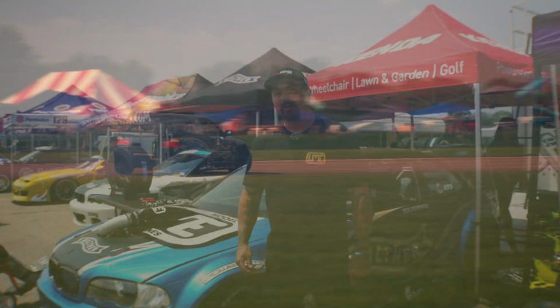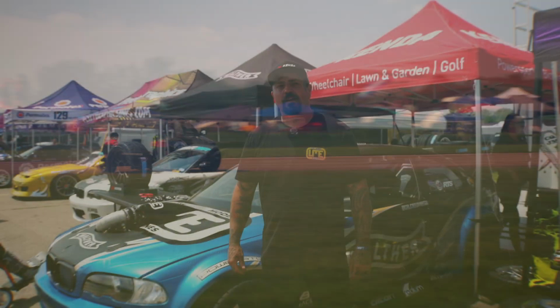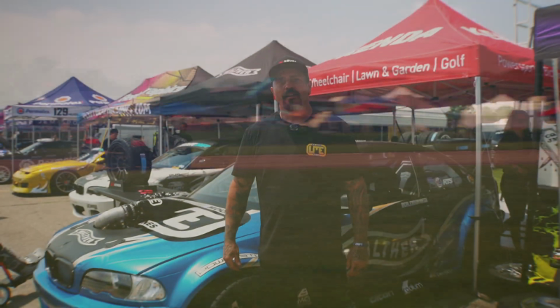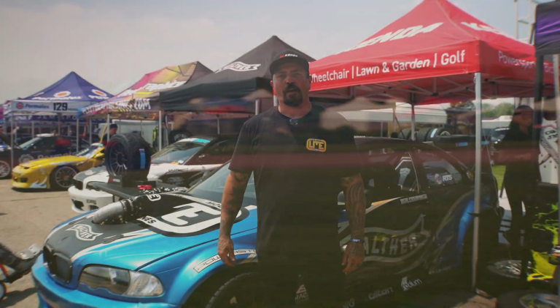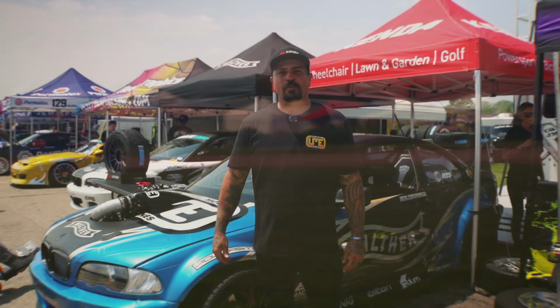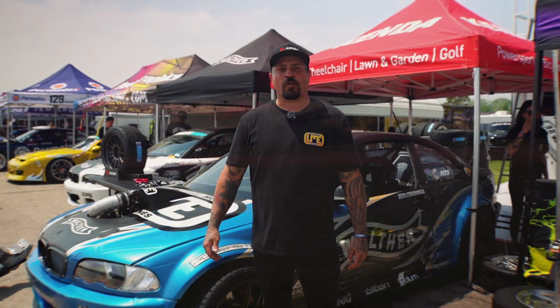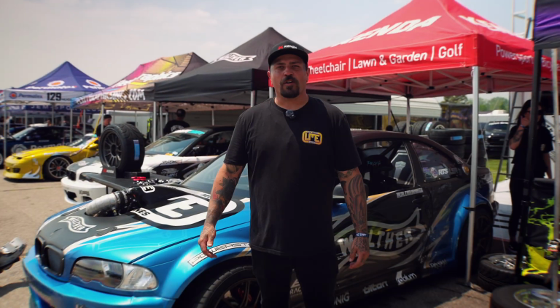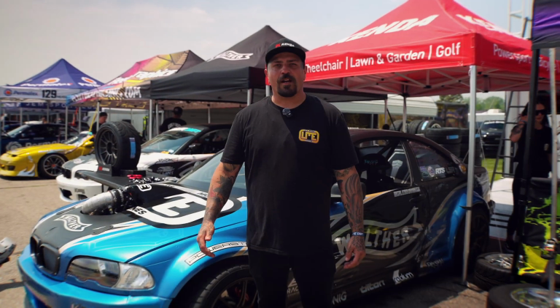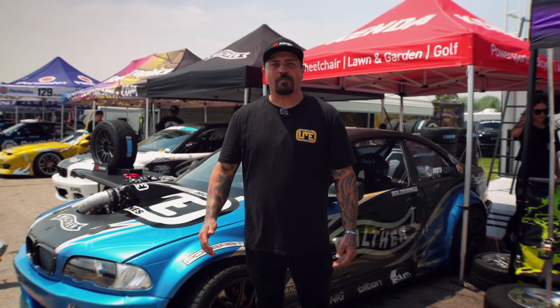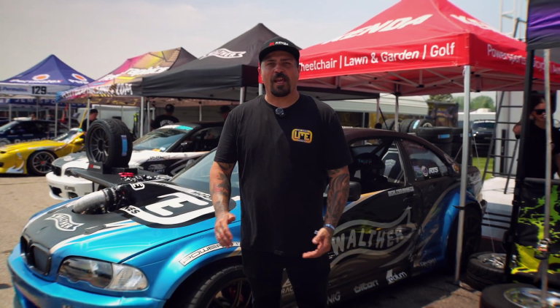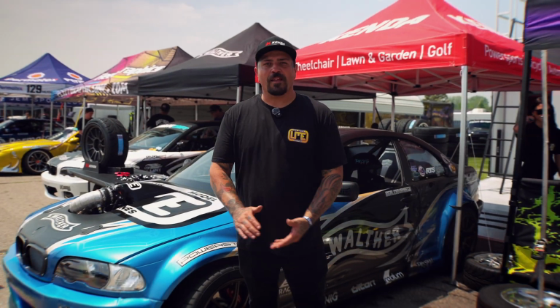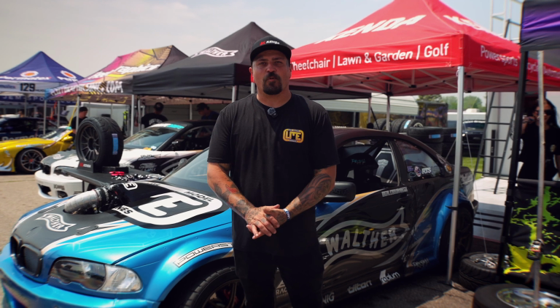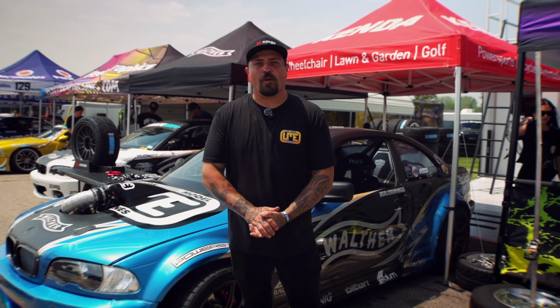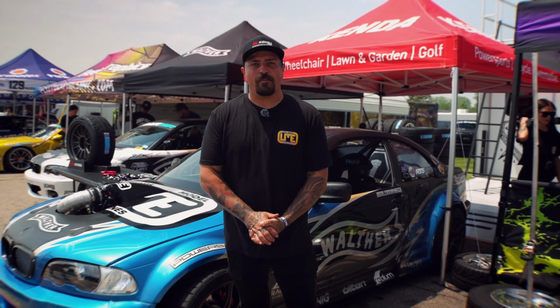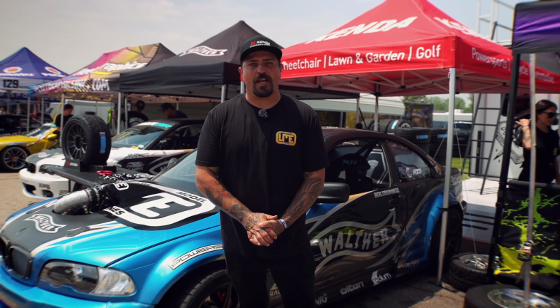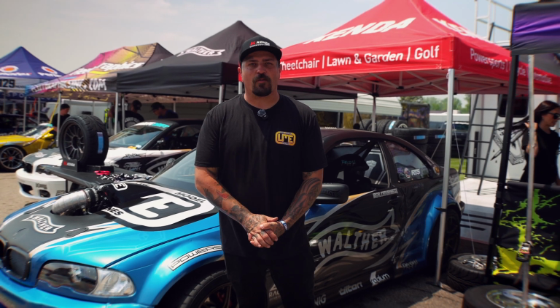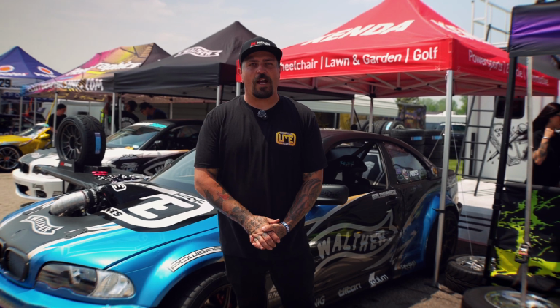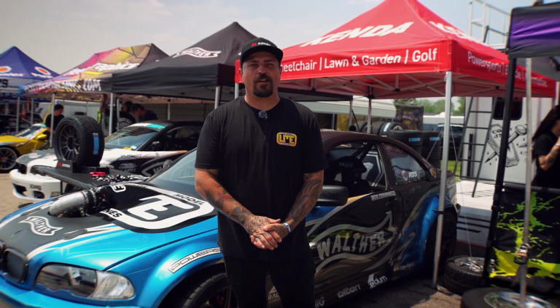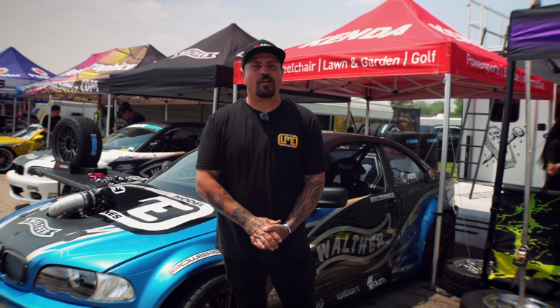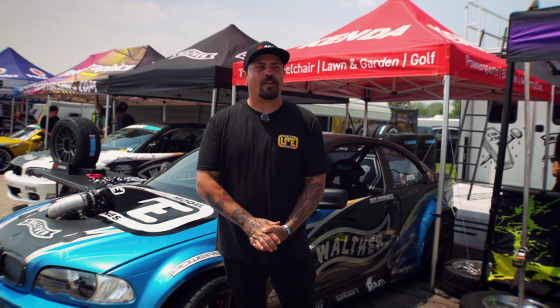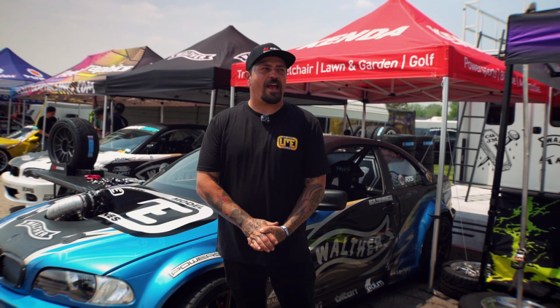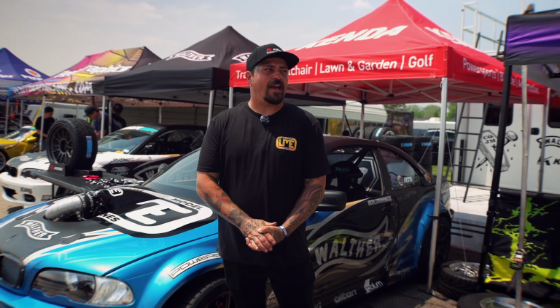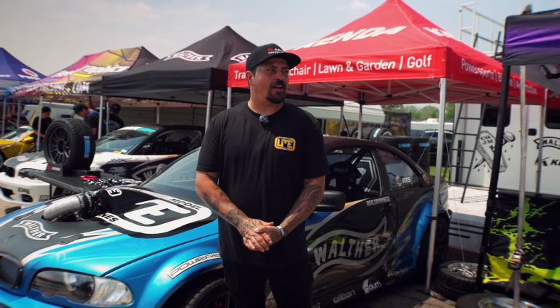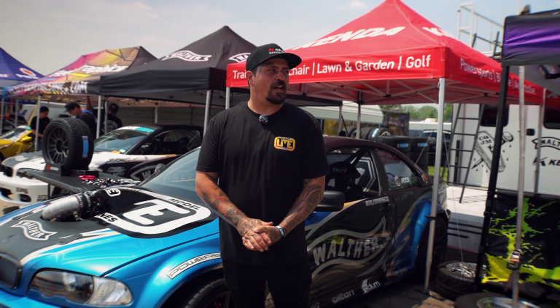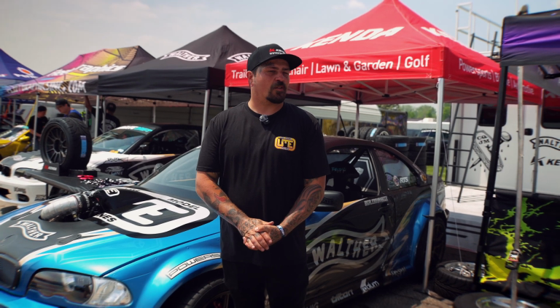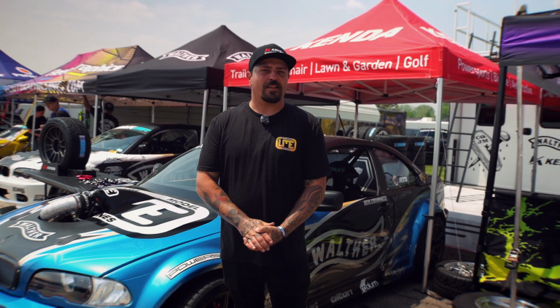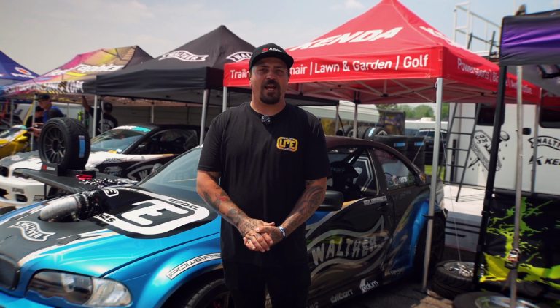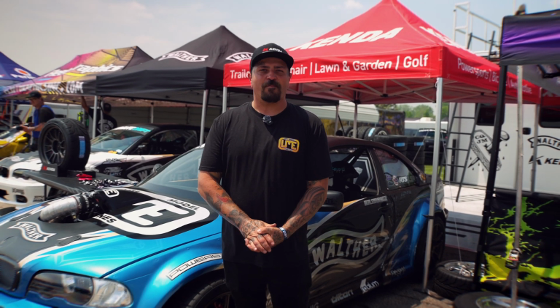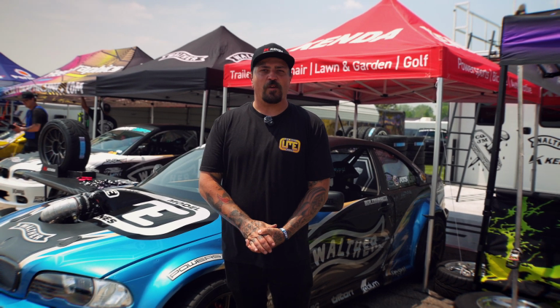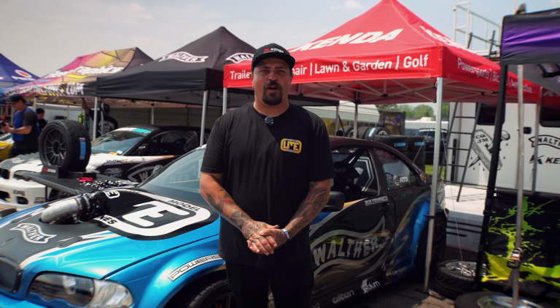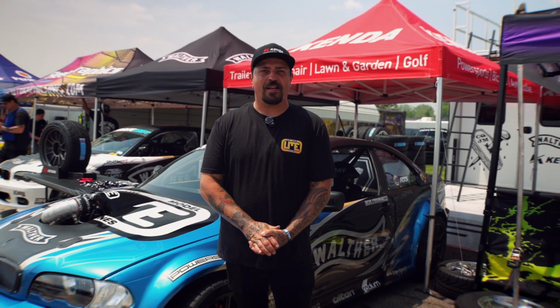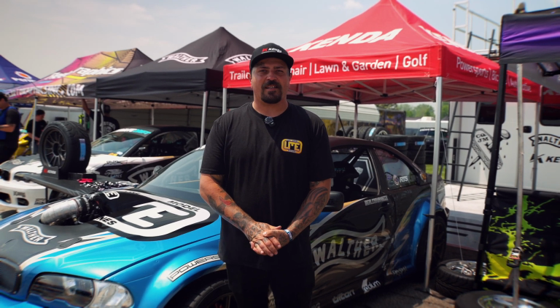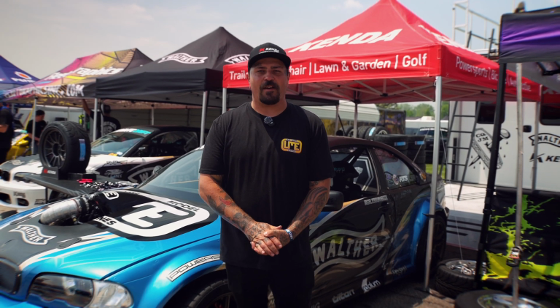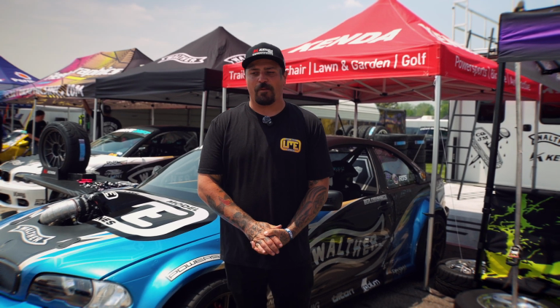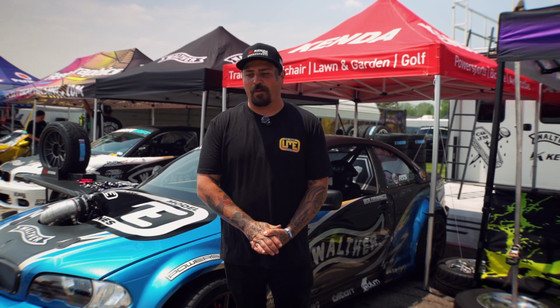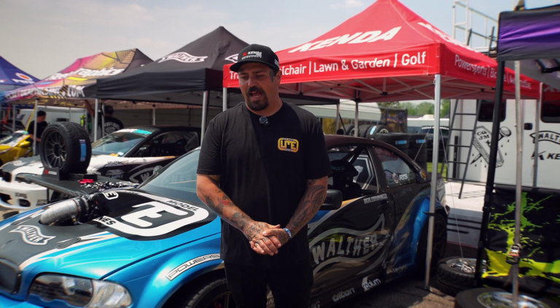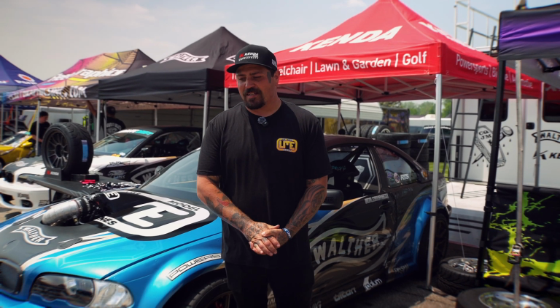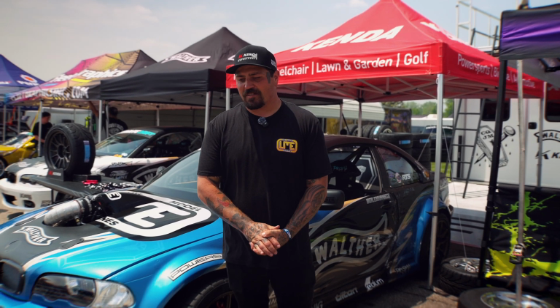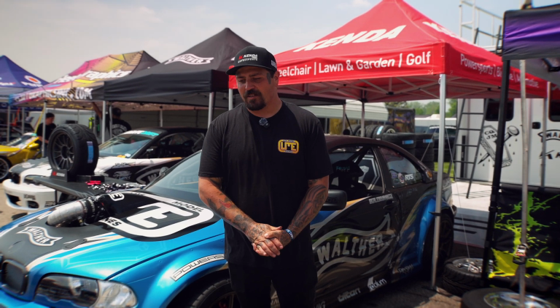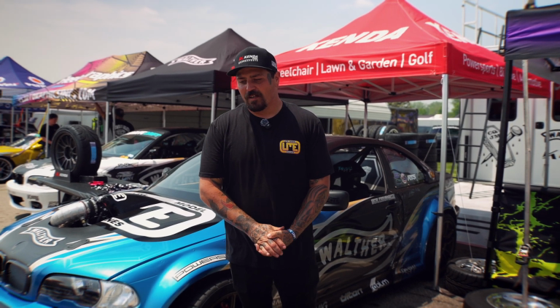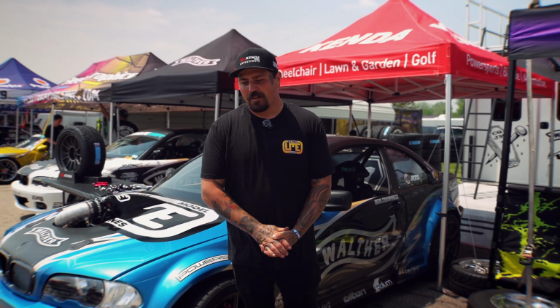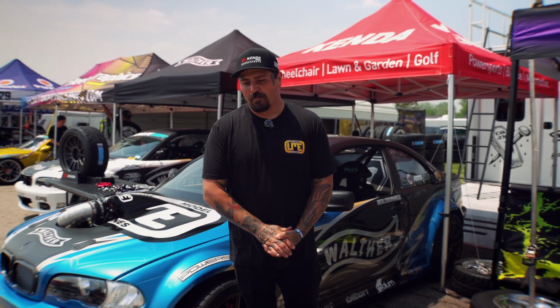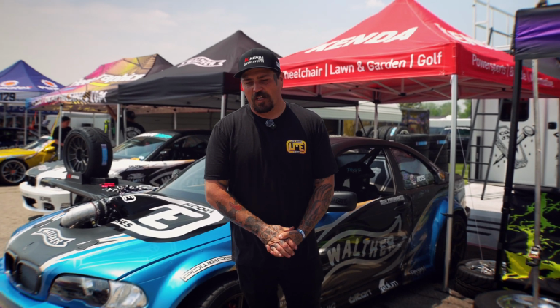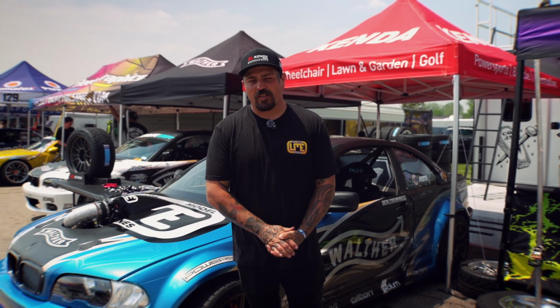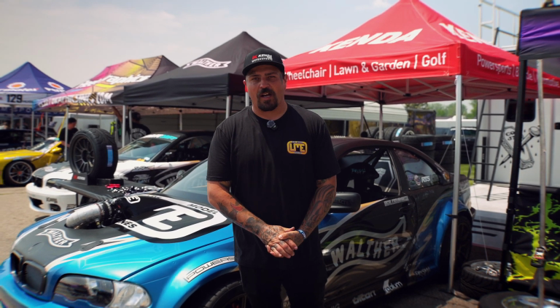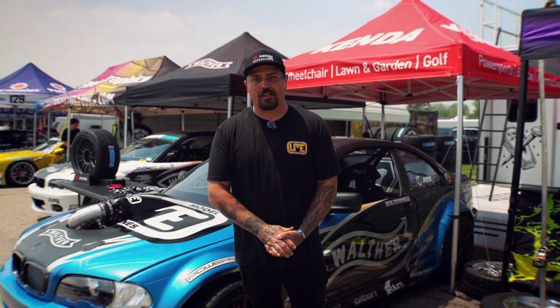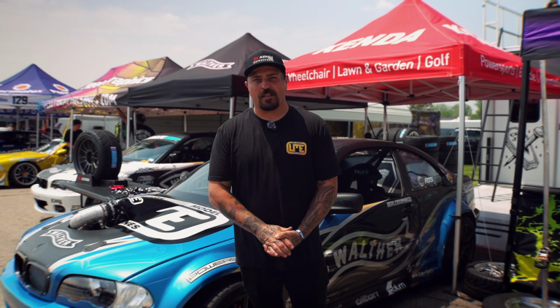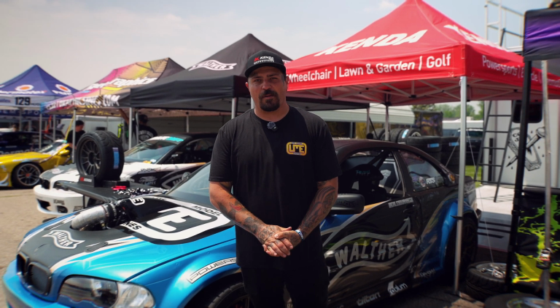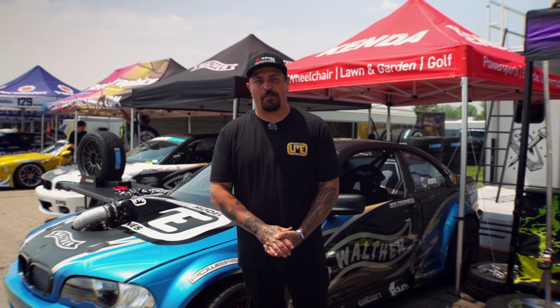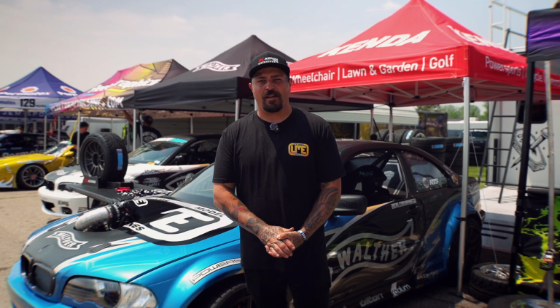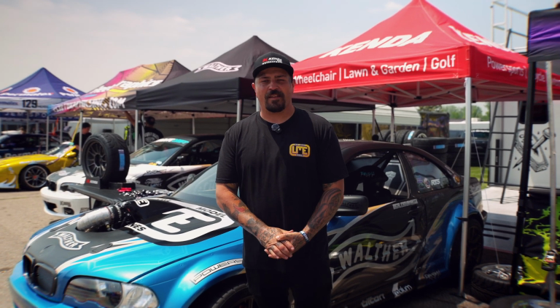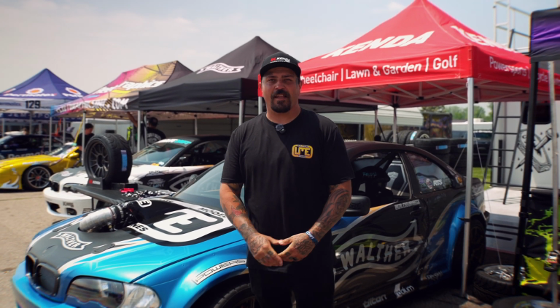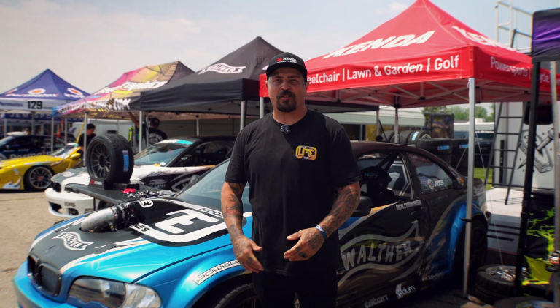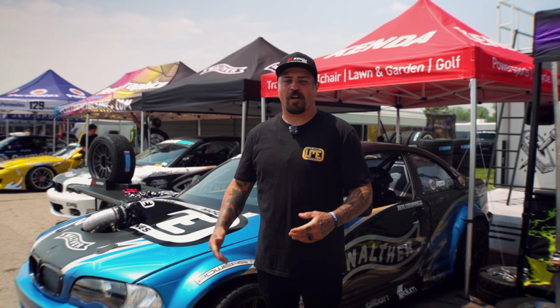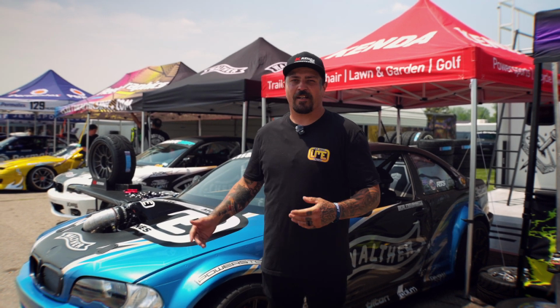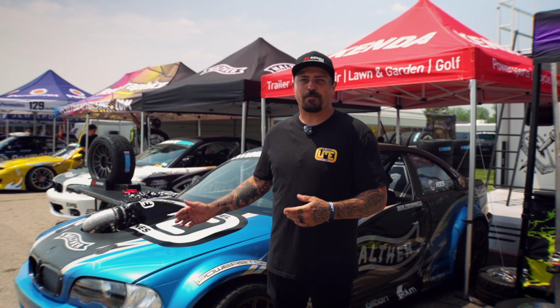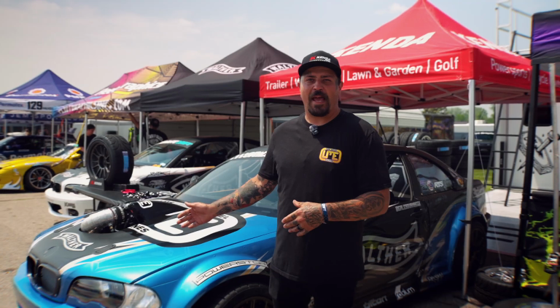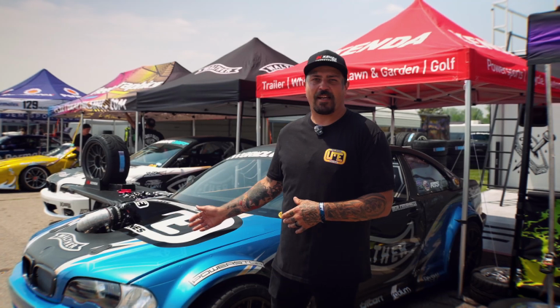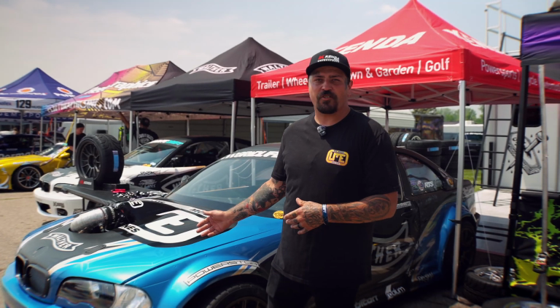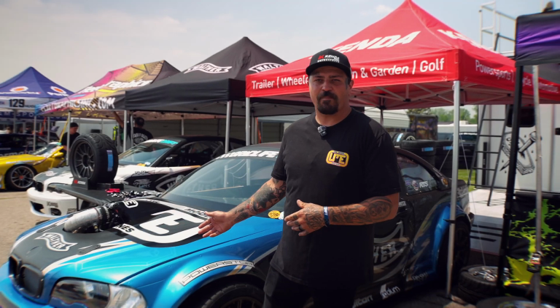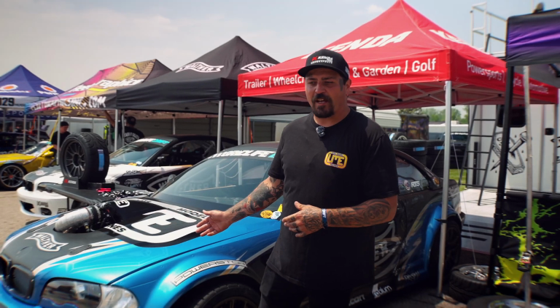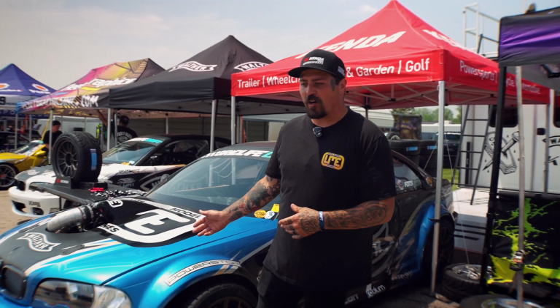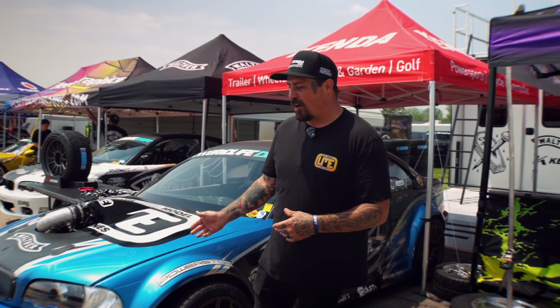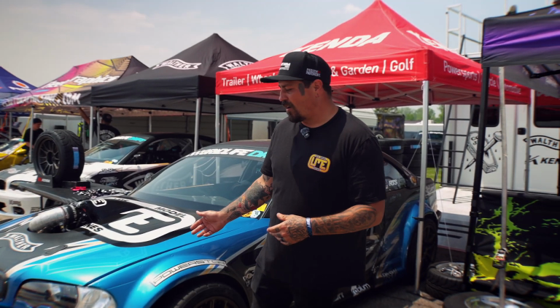What's going on, I'm Caleb Kwanbeck. We're out here at Gridlife Midwest having a blast. I'm going to talk a little bit about the electronics package in my car.